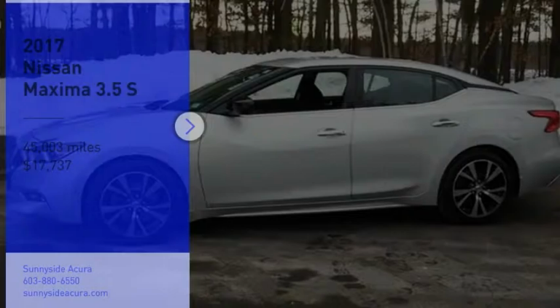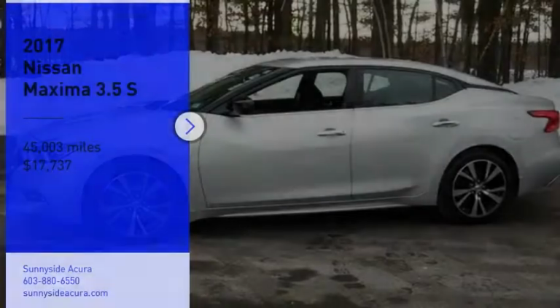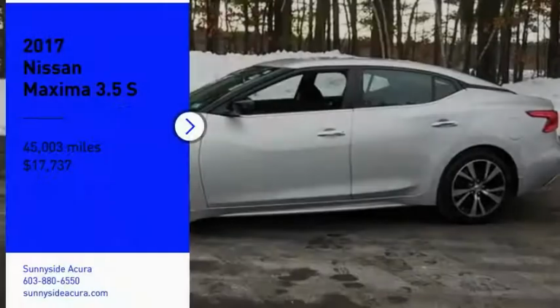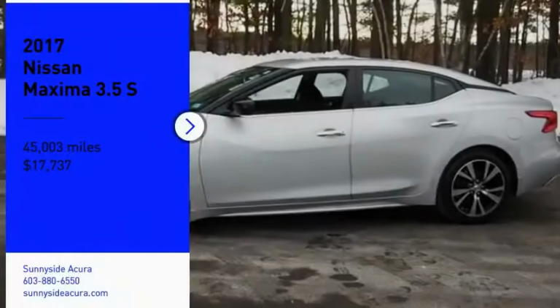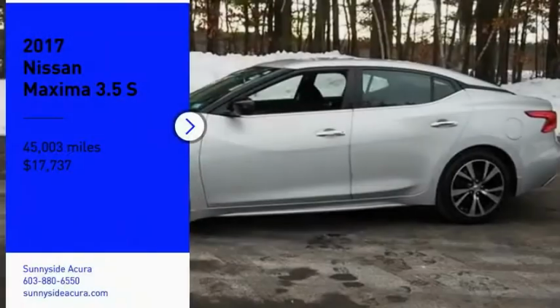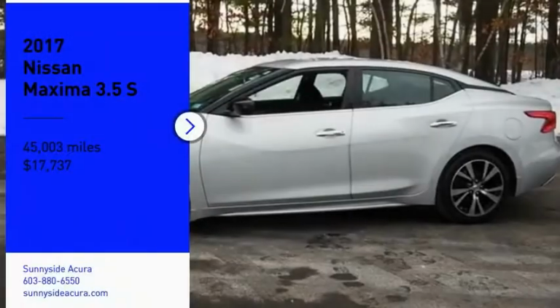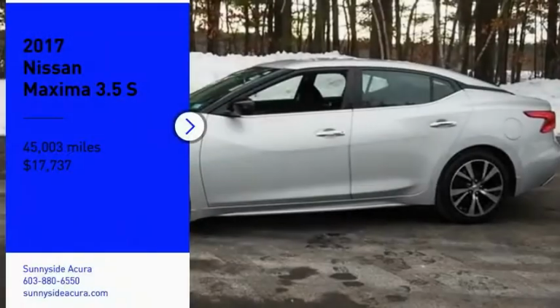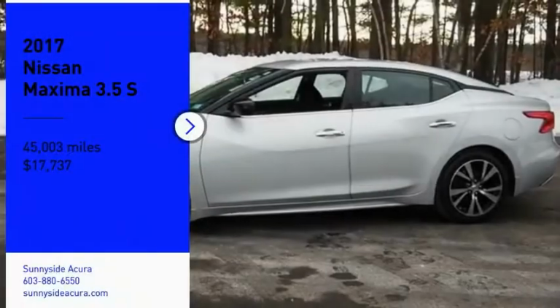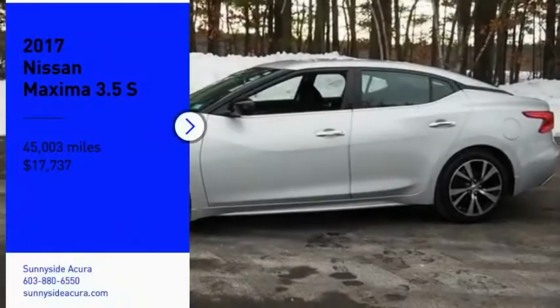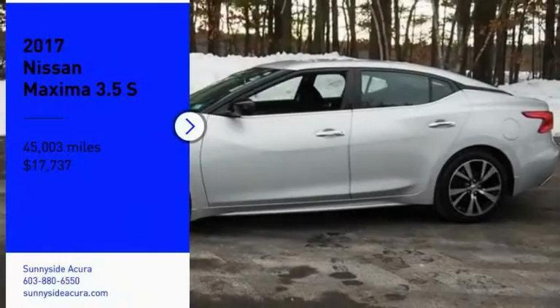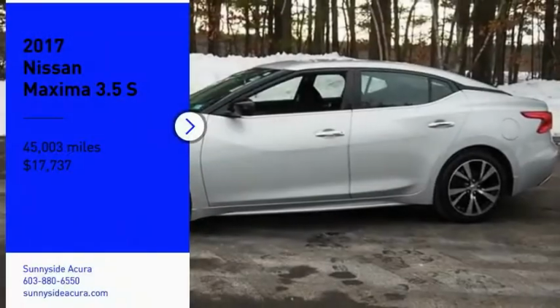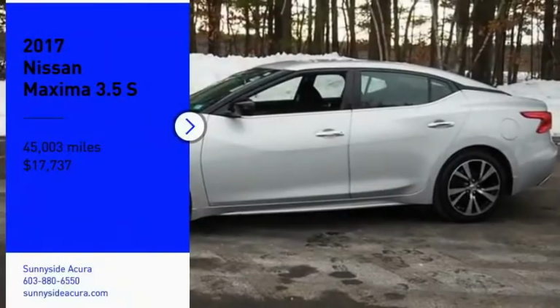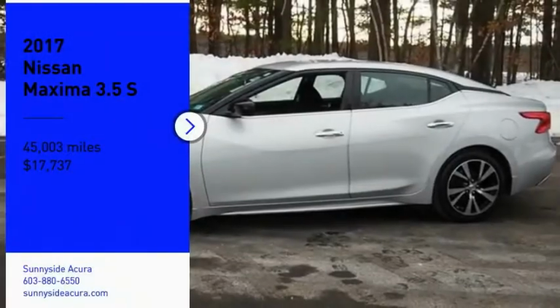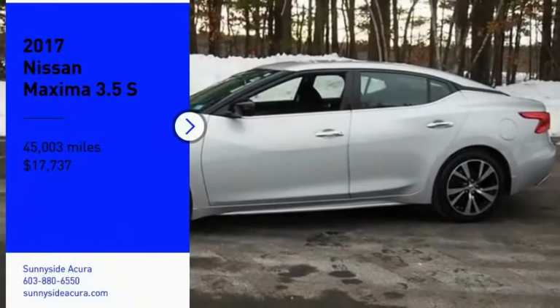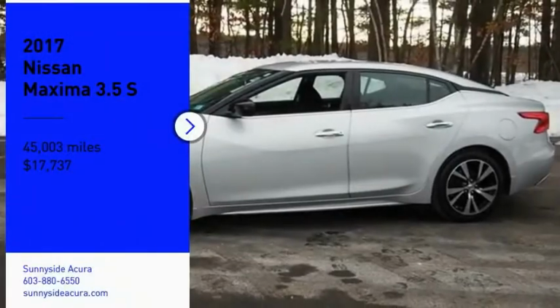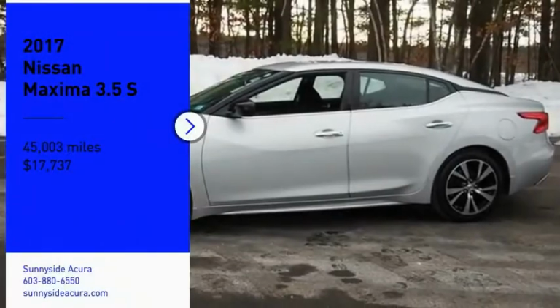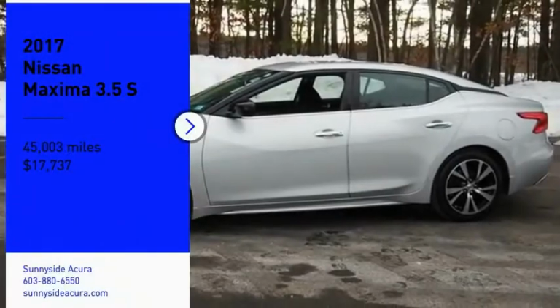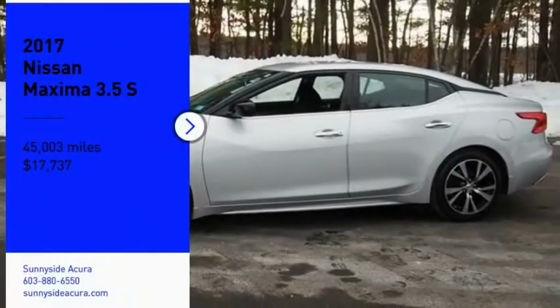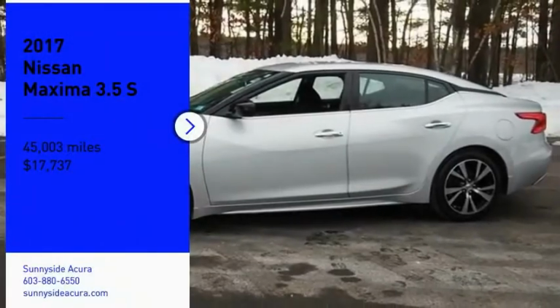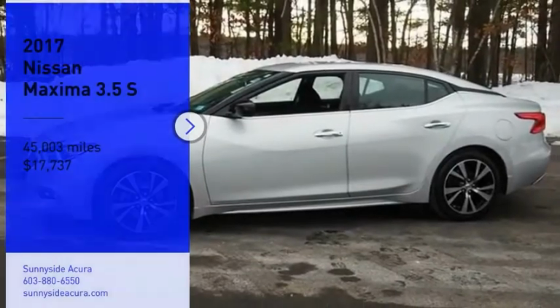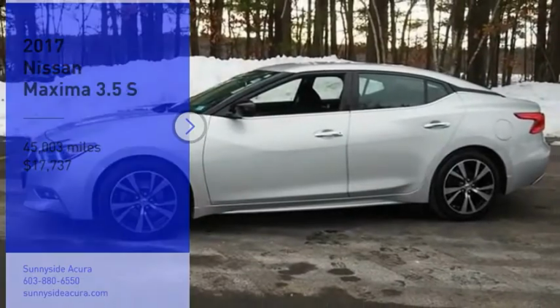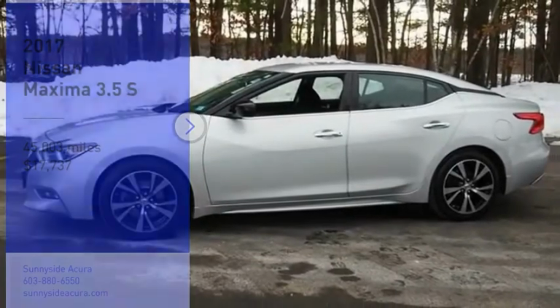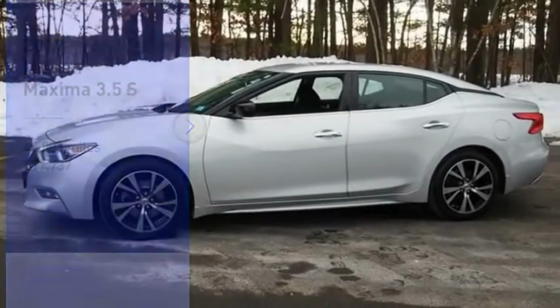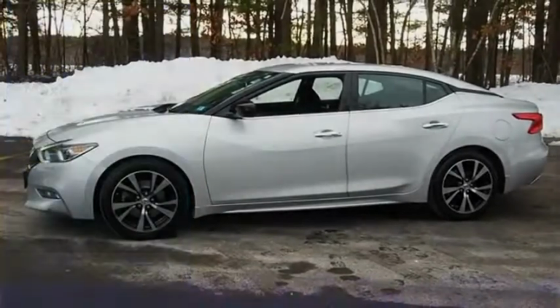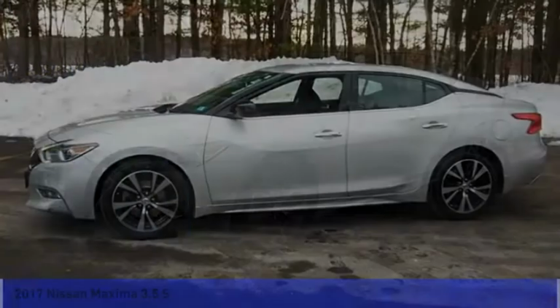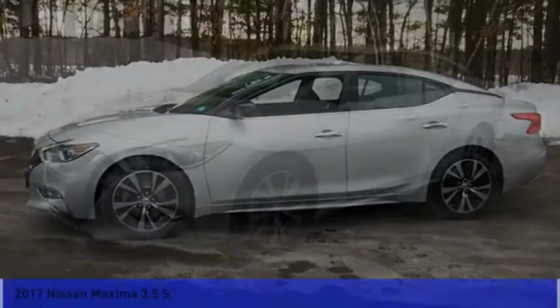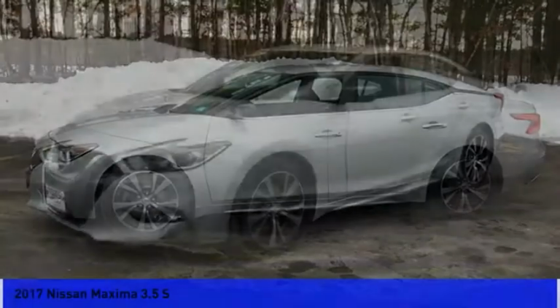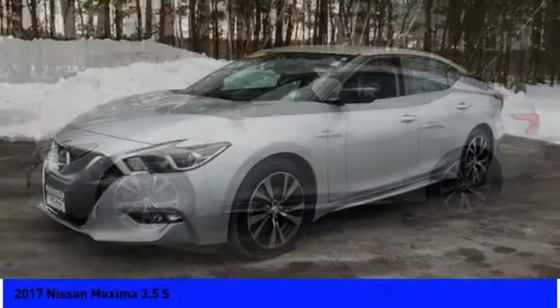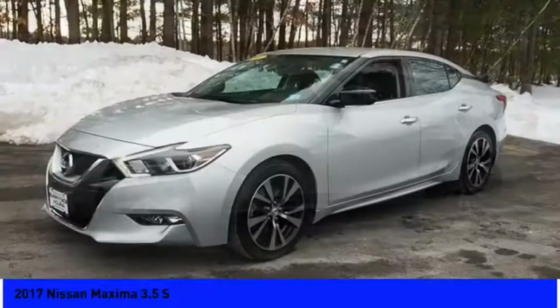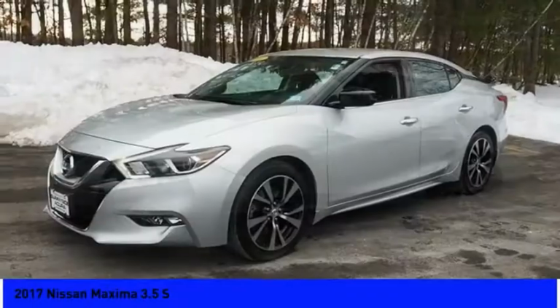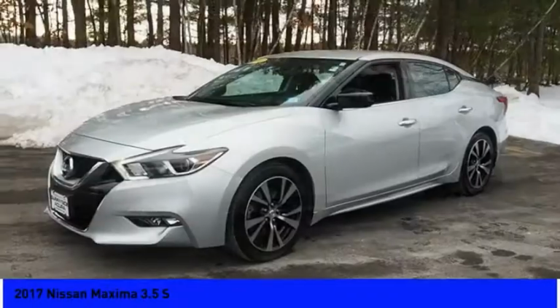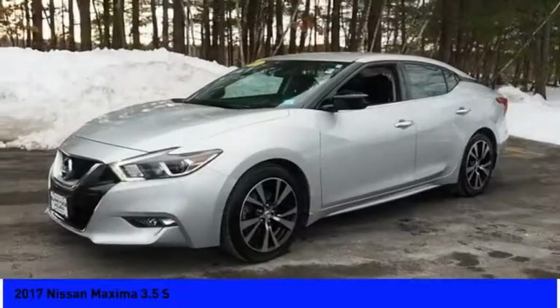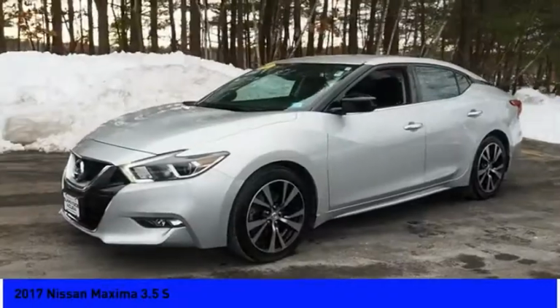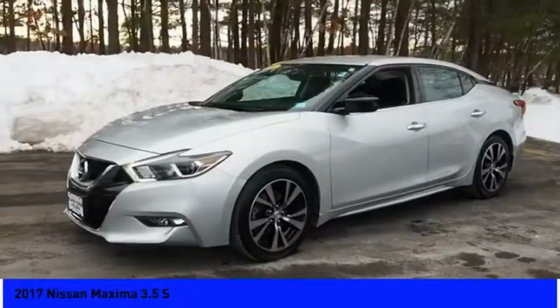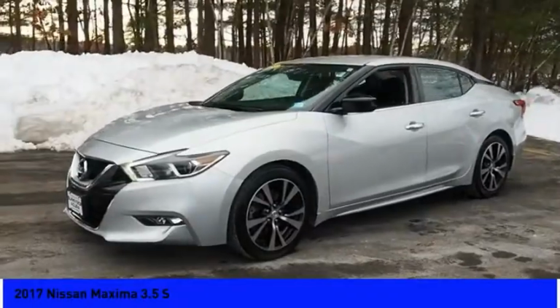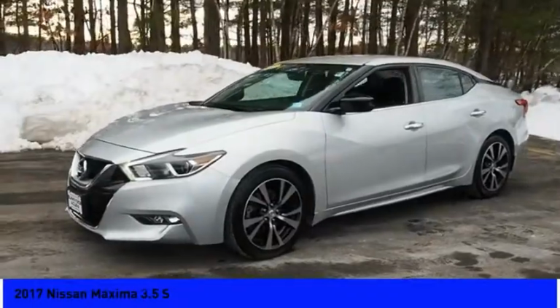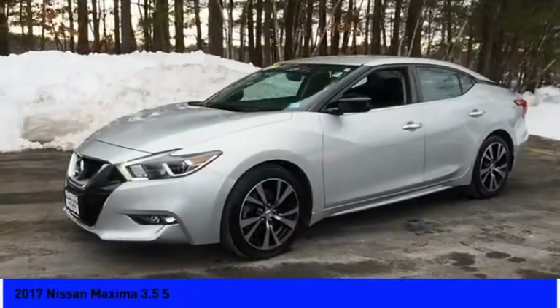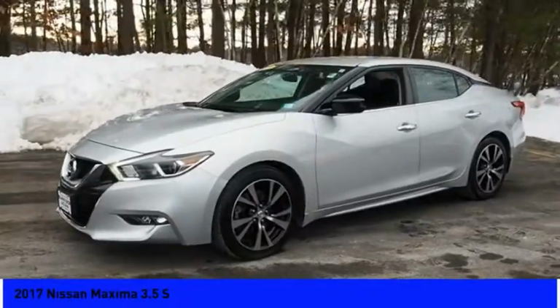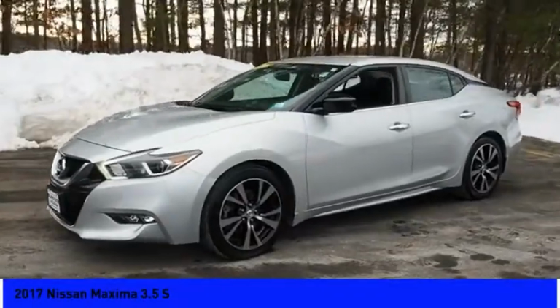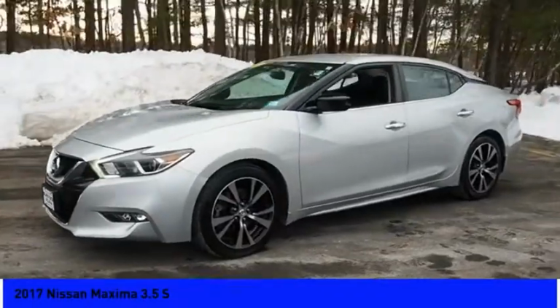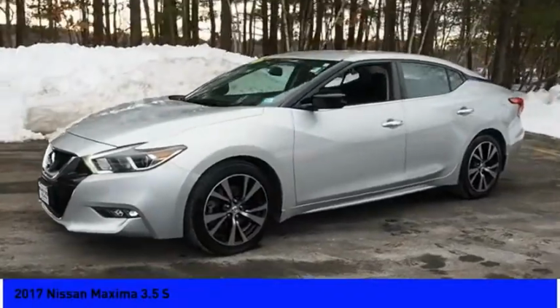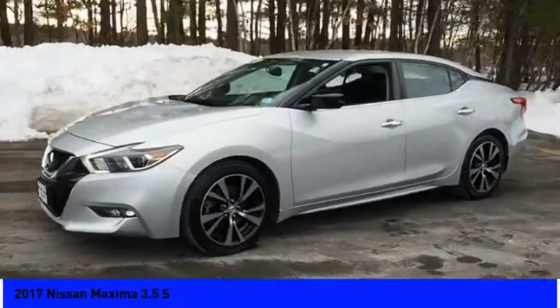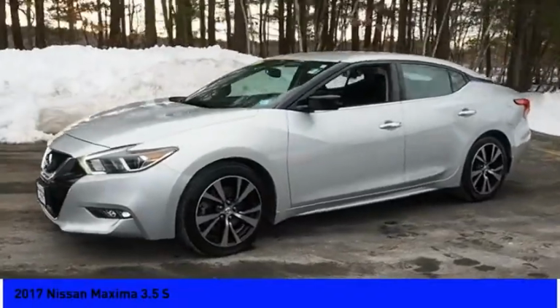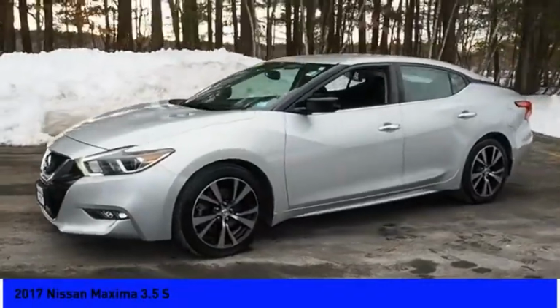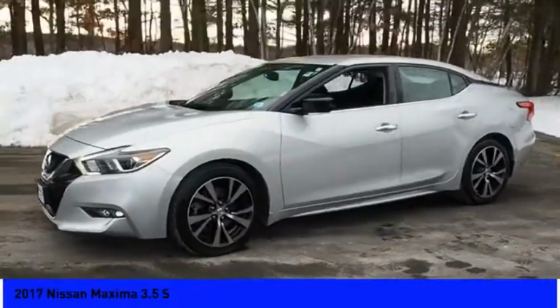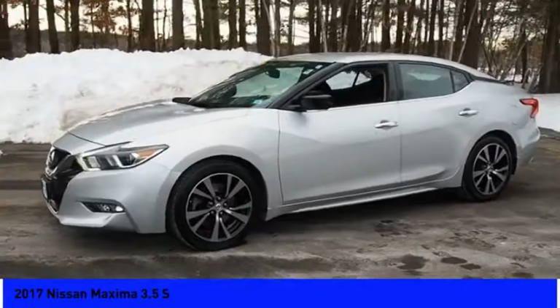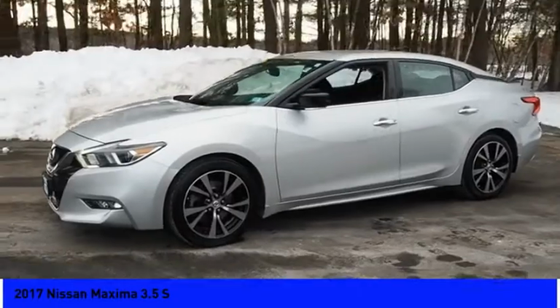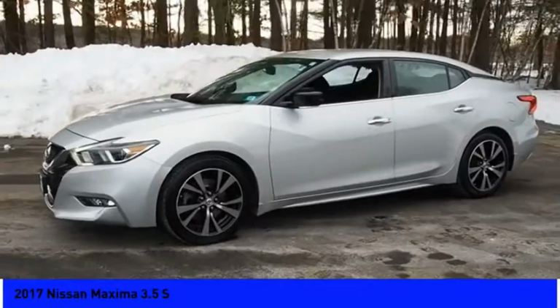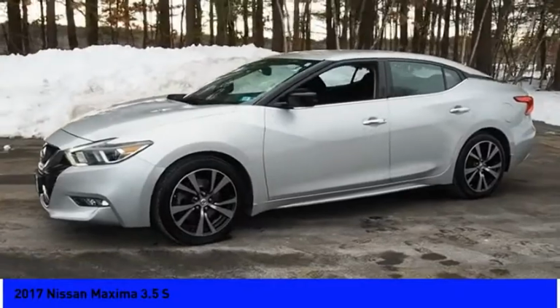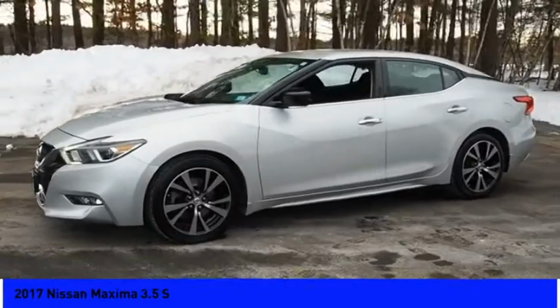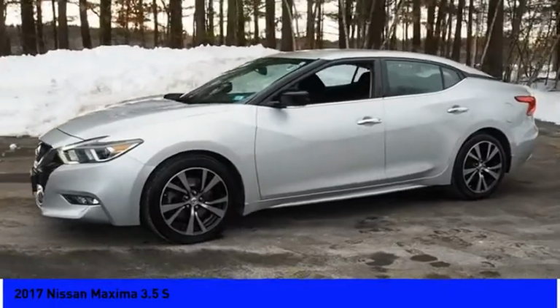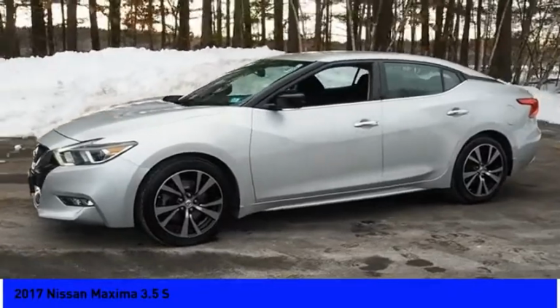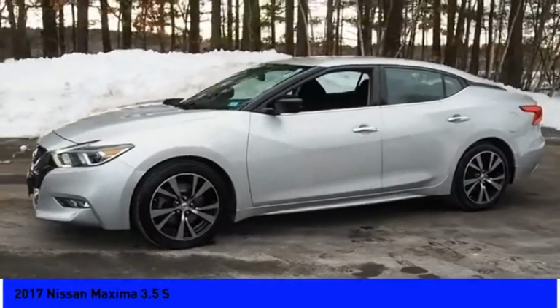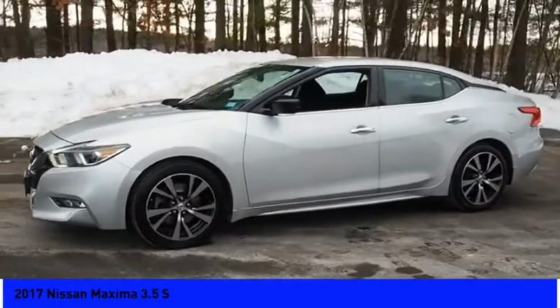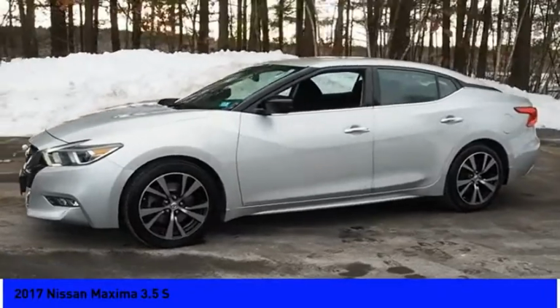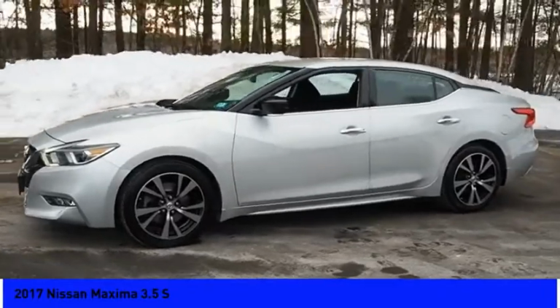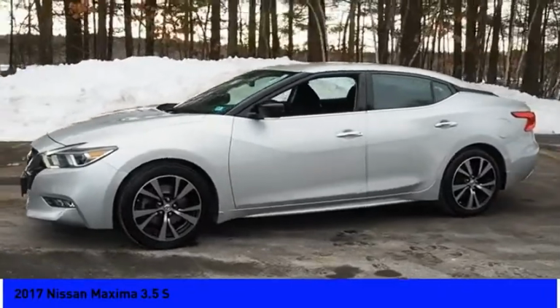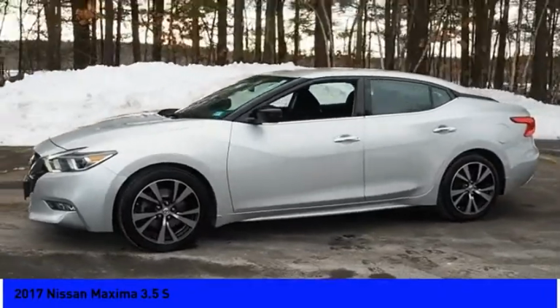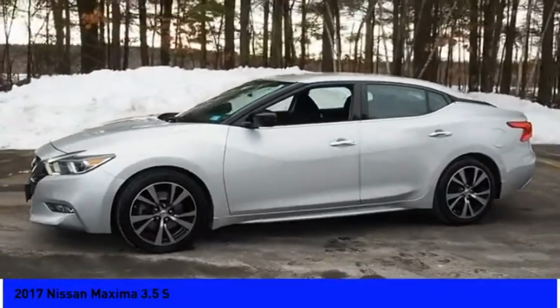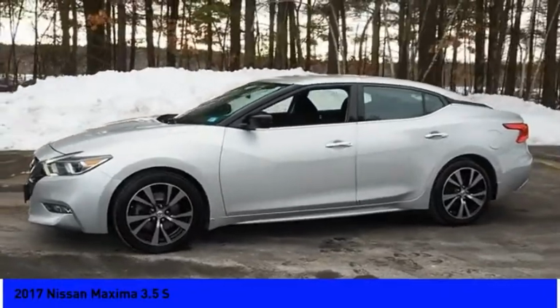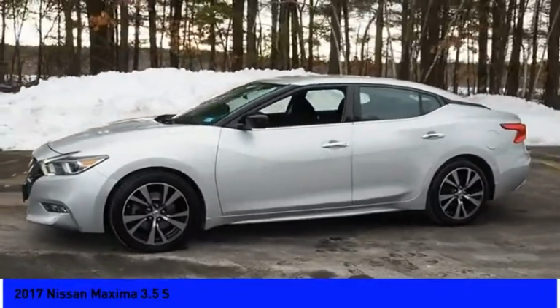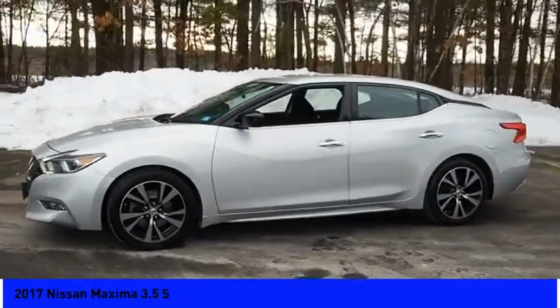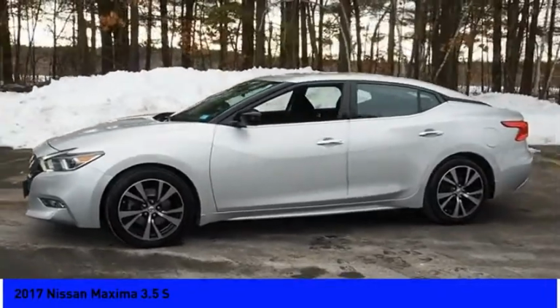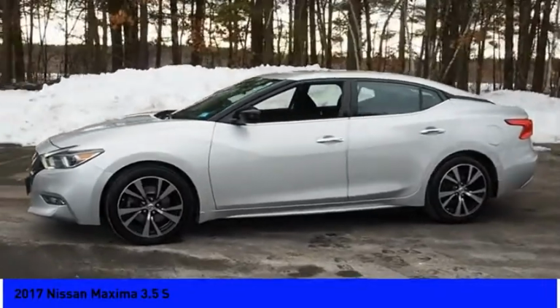Make a great choice today with the 2017 Maxima. Maxima offers elegance with an edge.